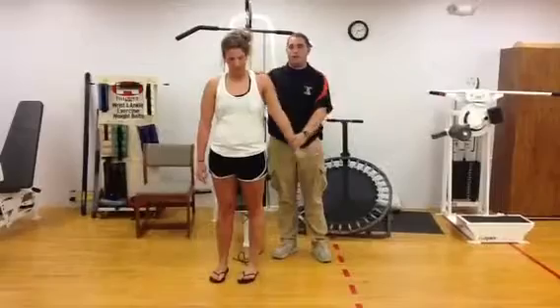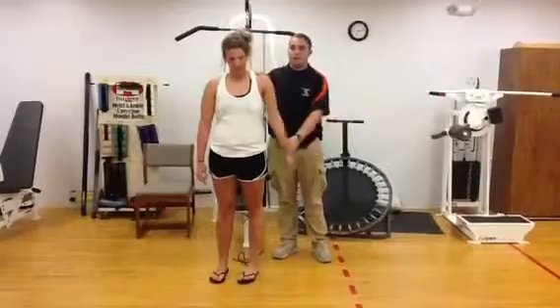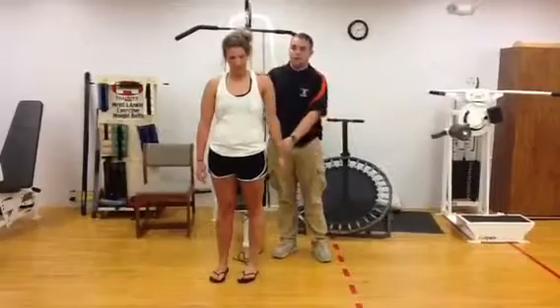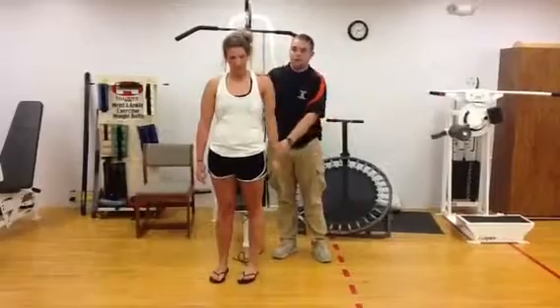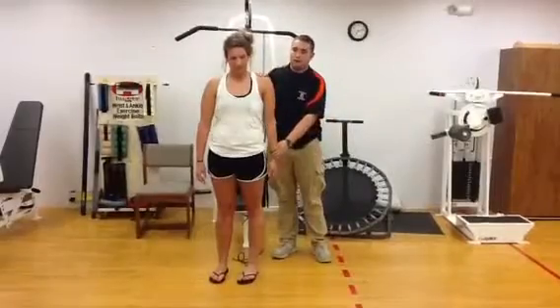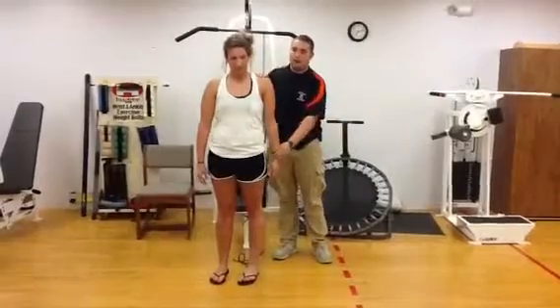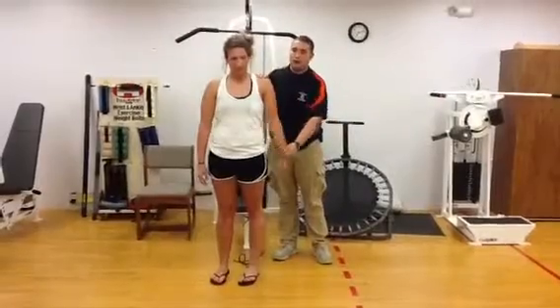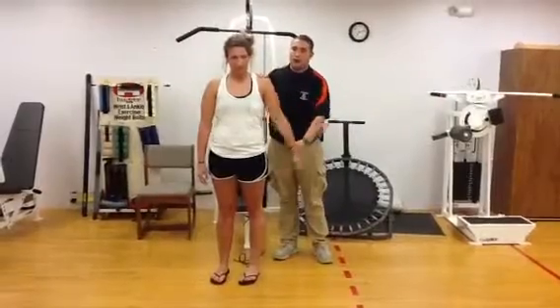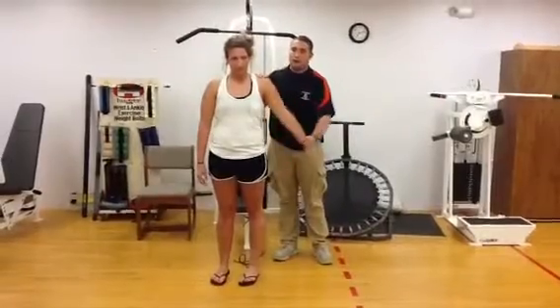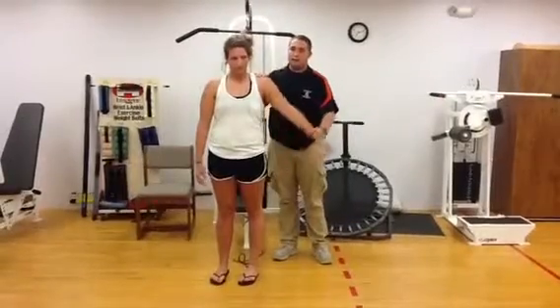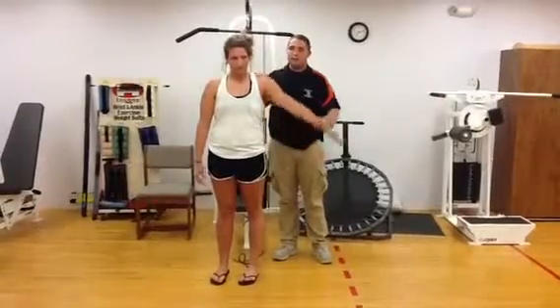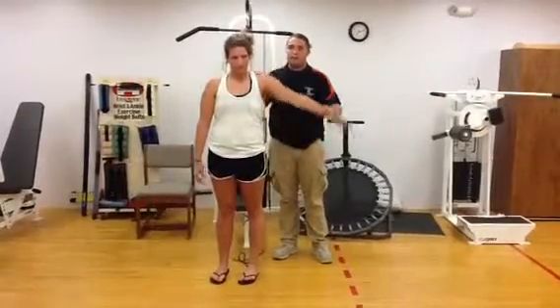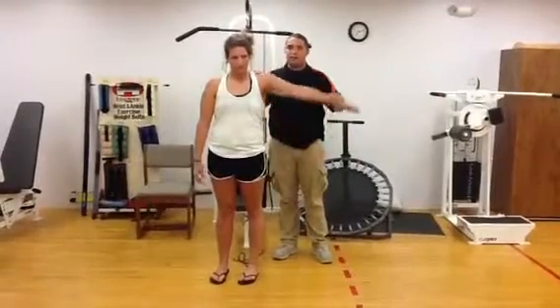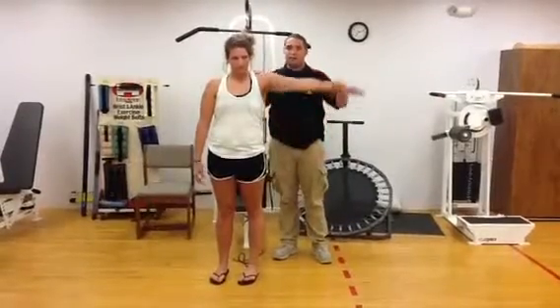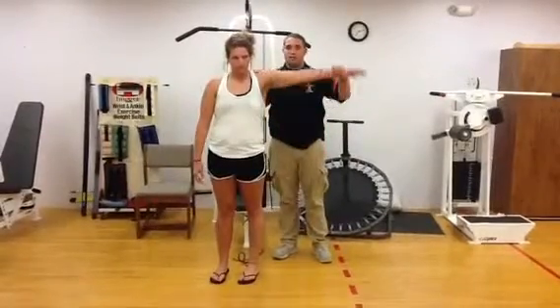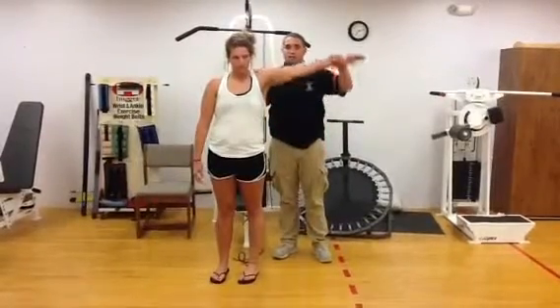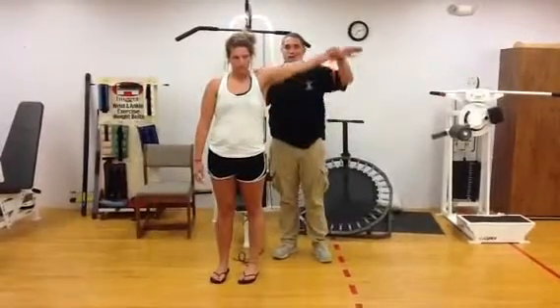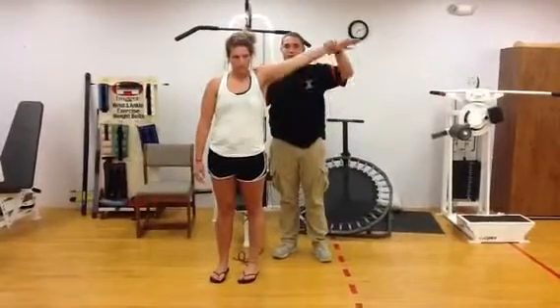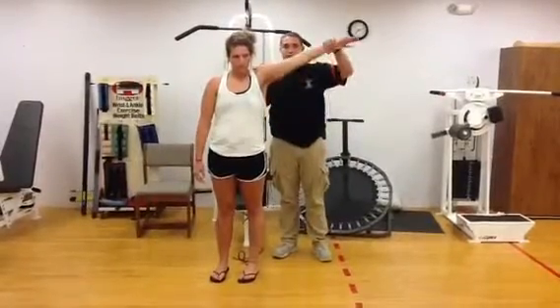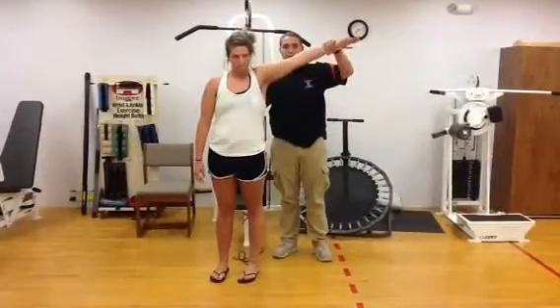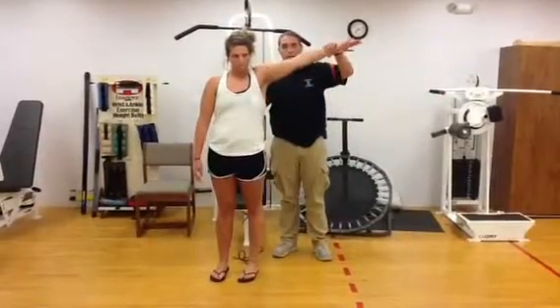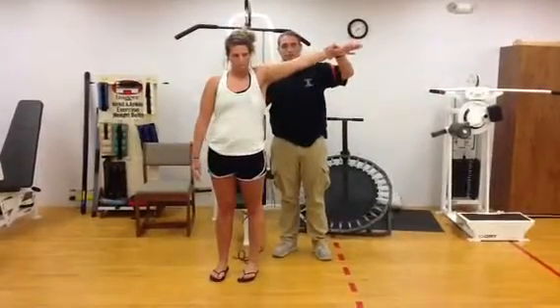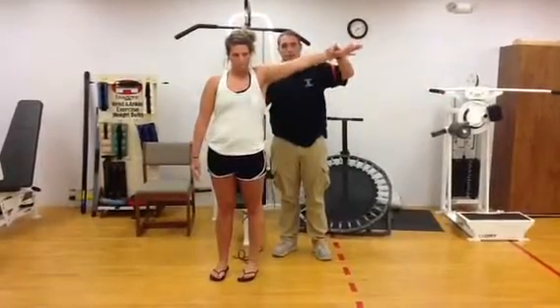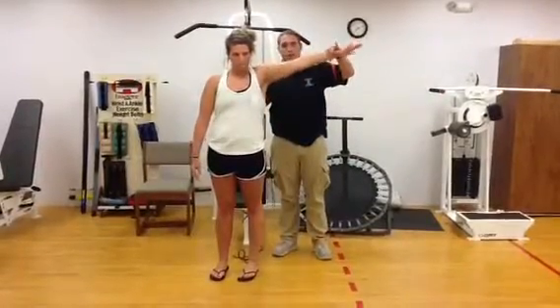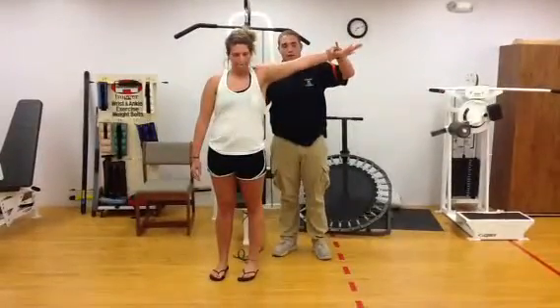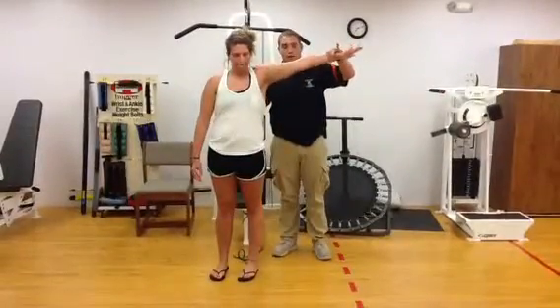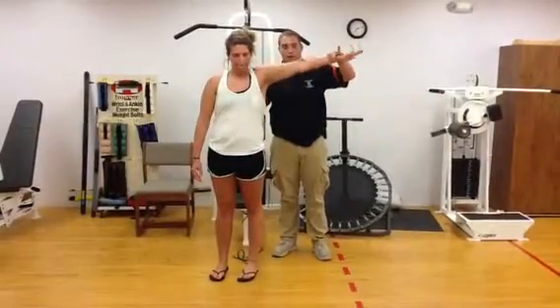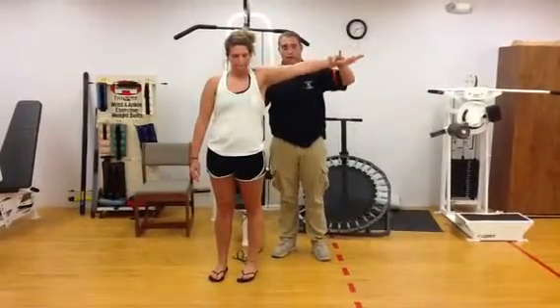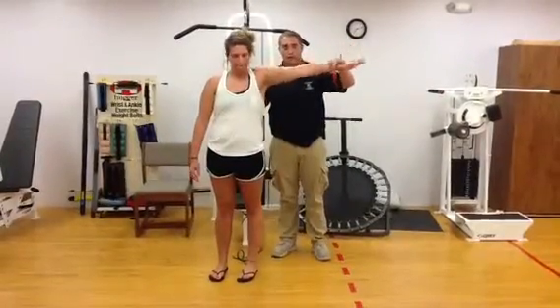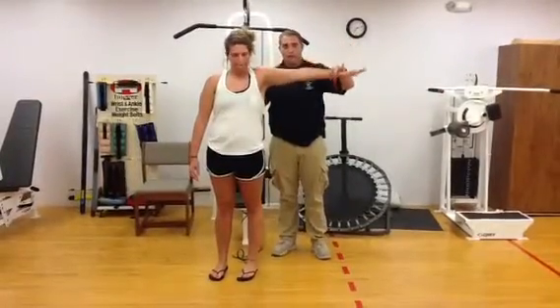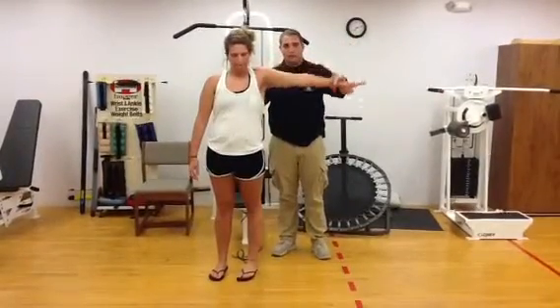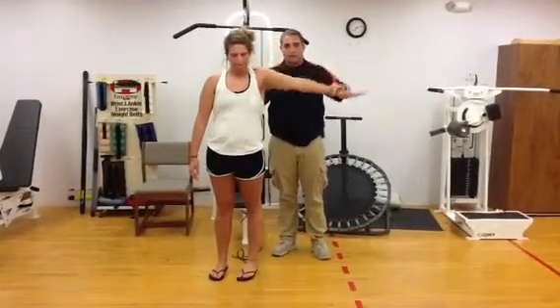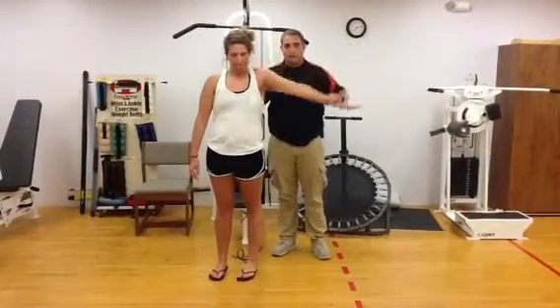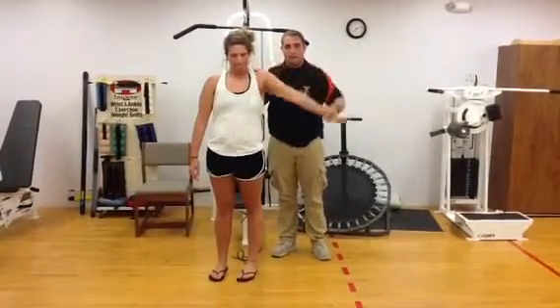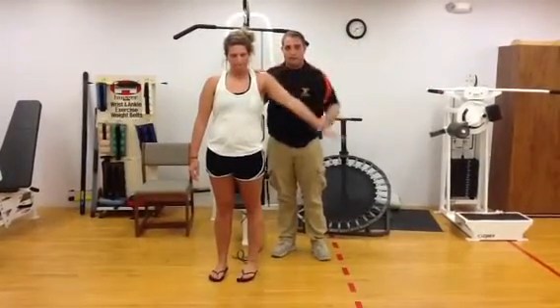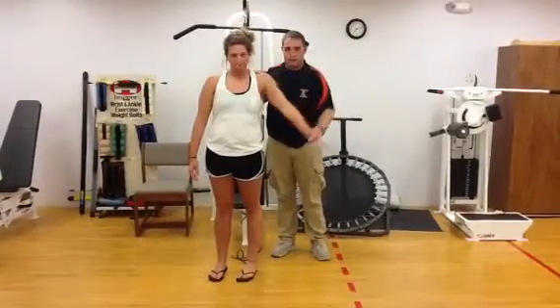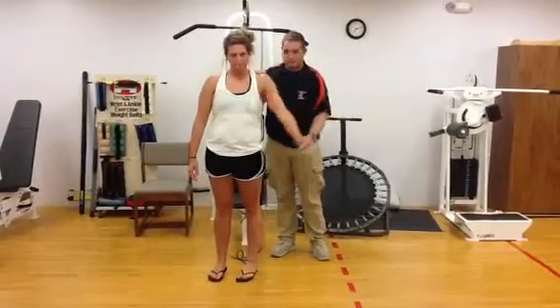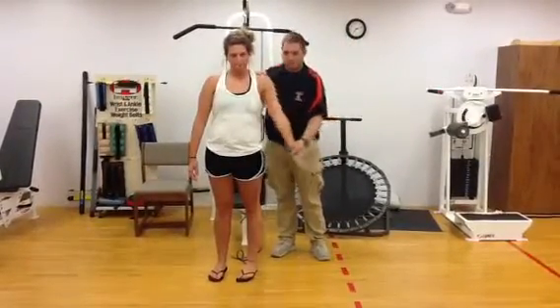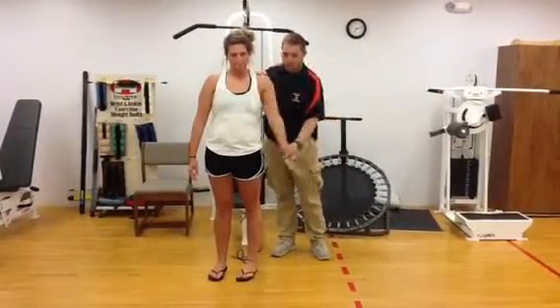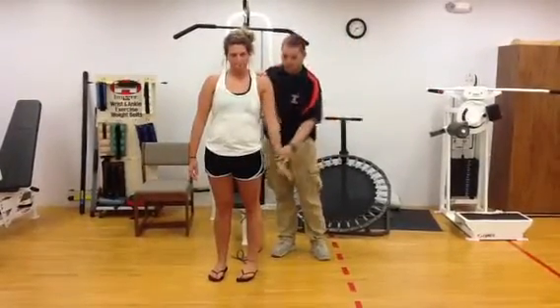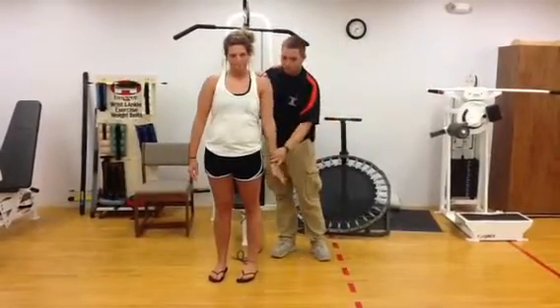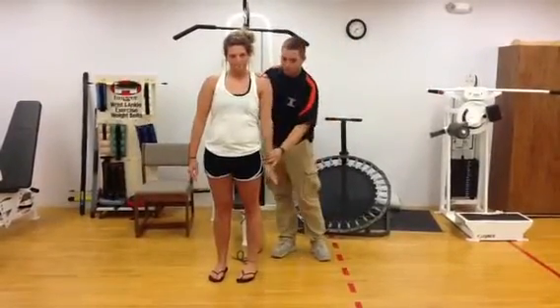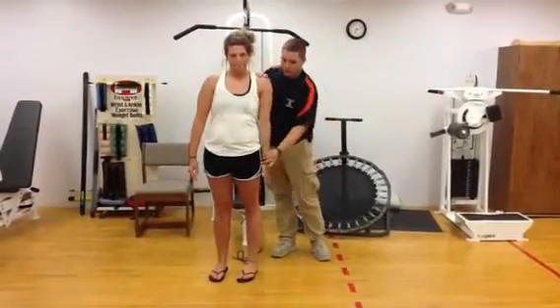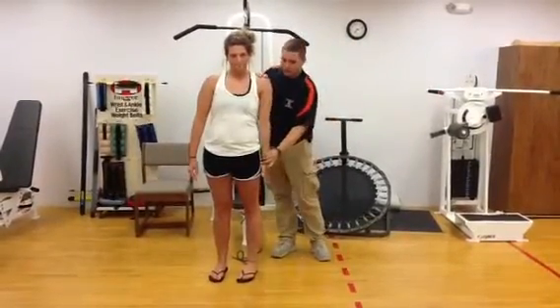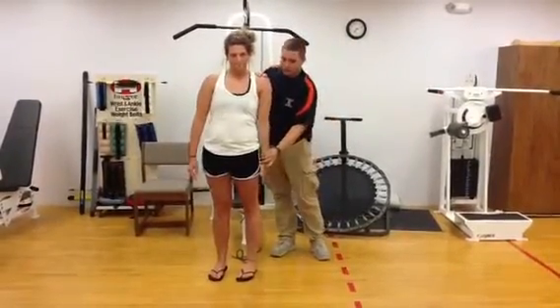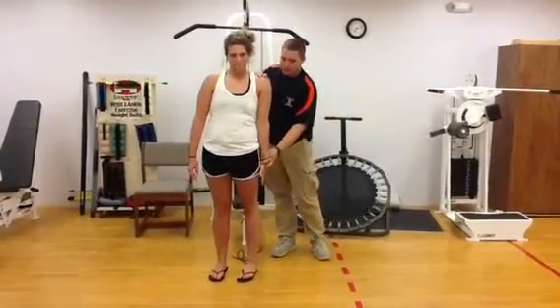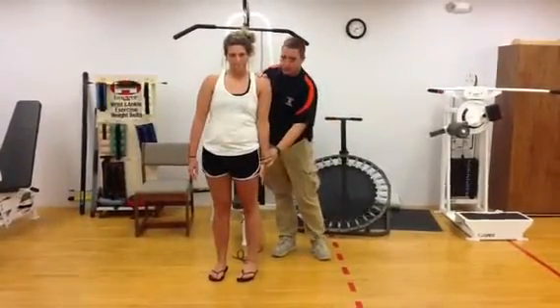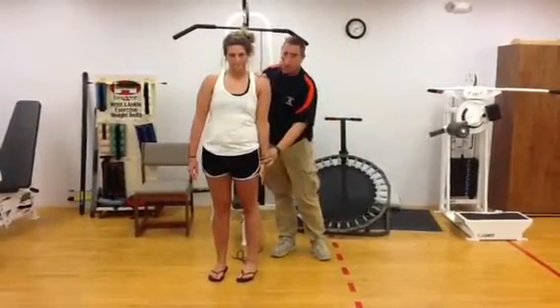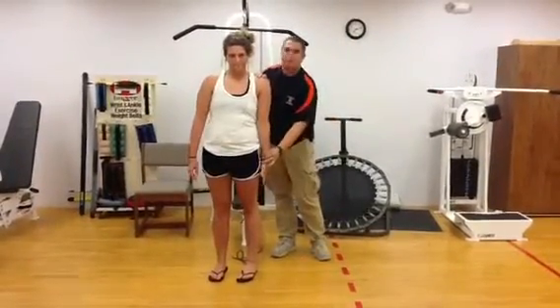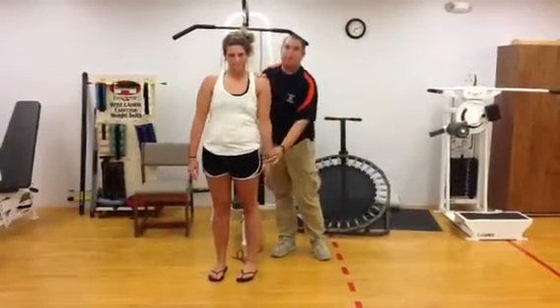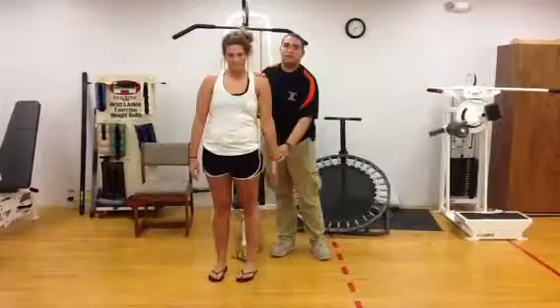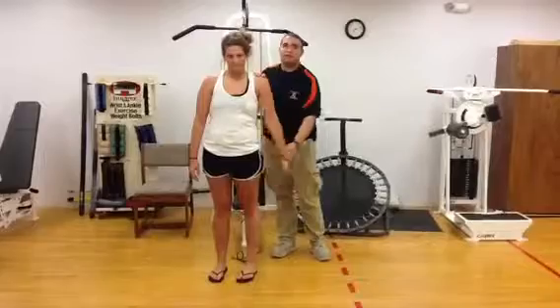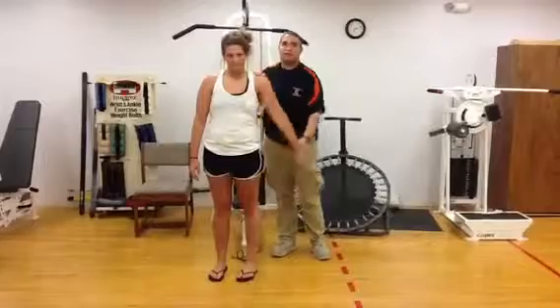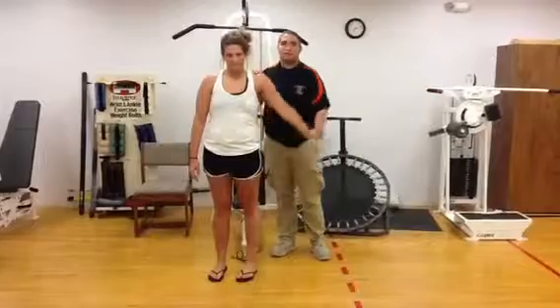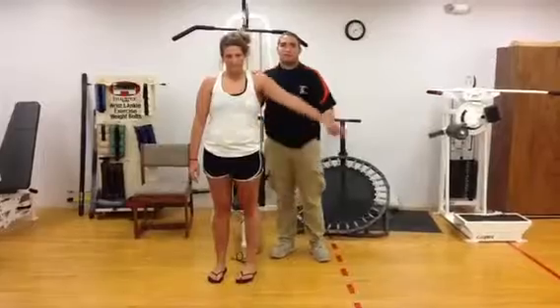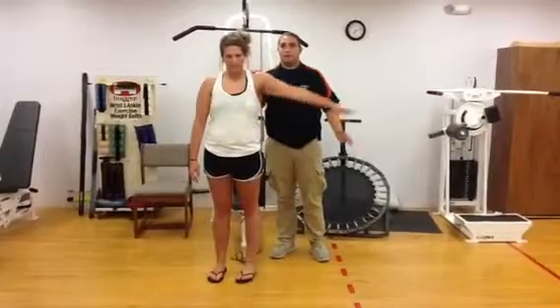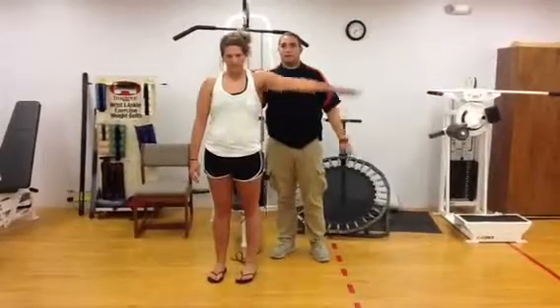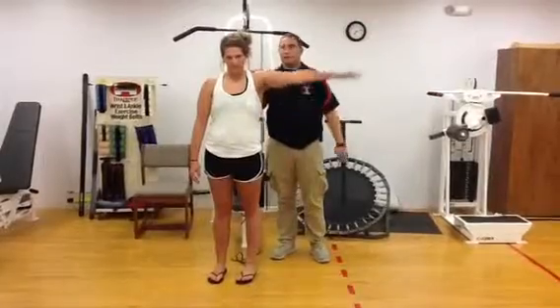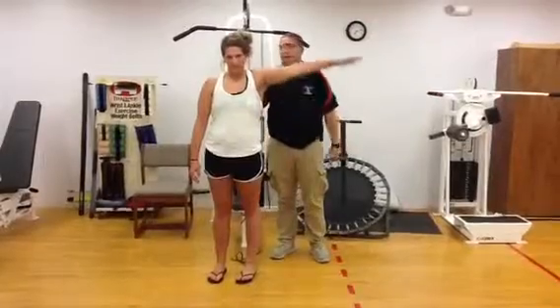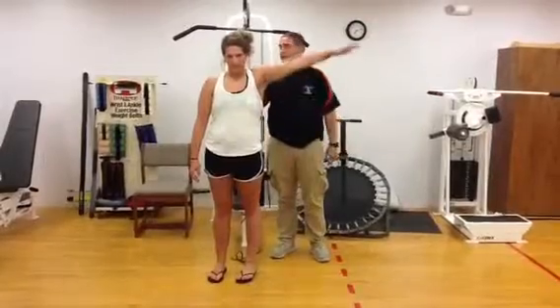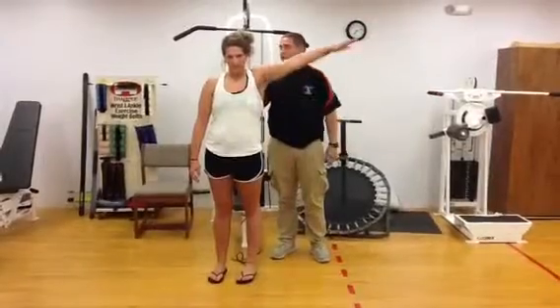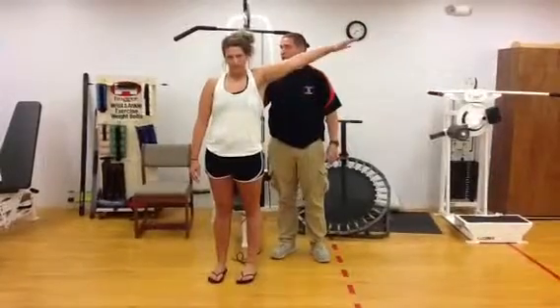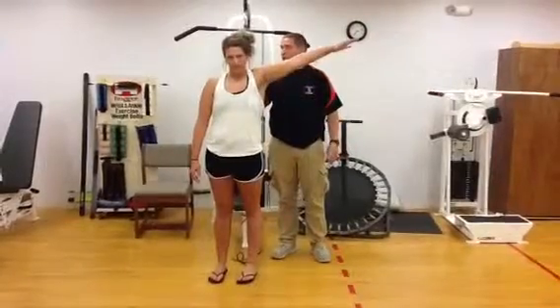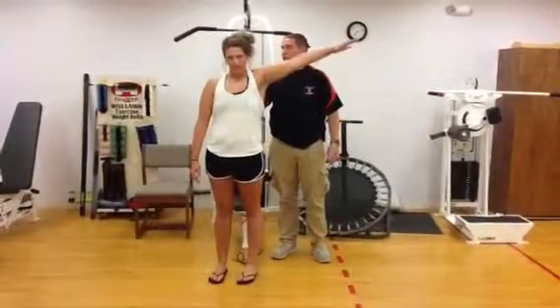And now adduction is when you start out here and you bring it down. I'm going to have my patient do that.